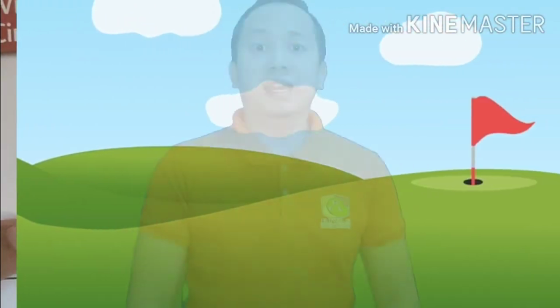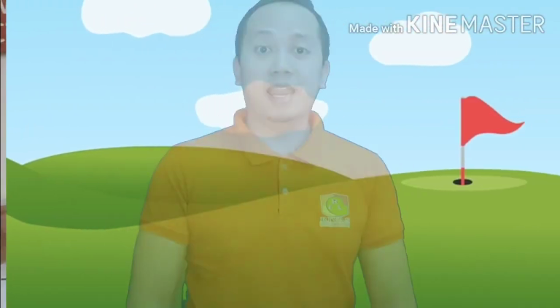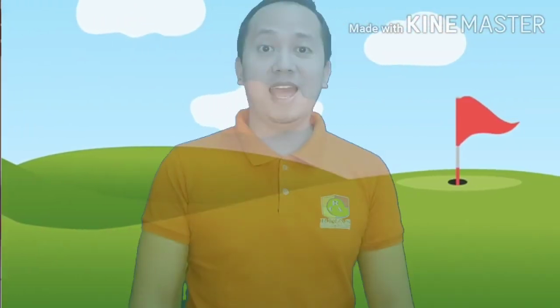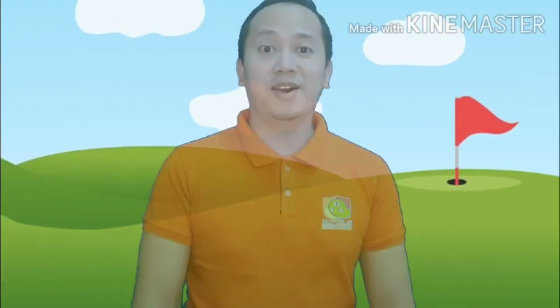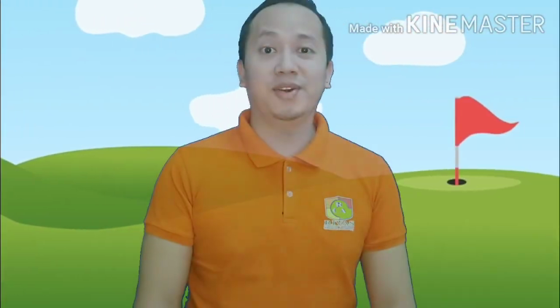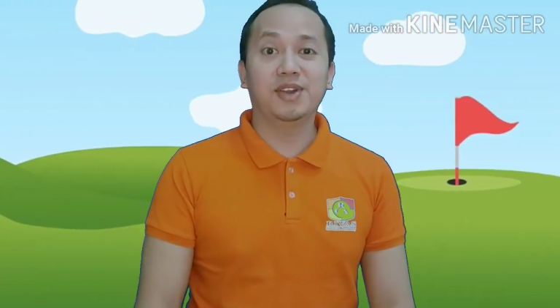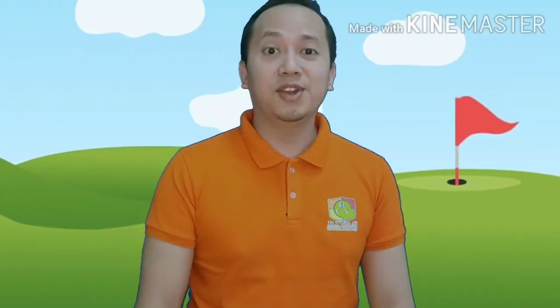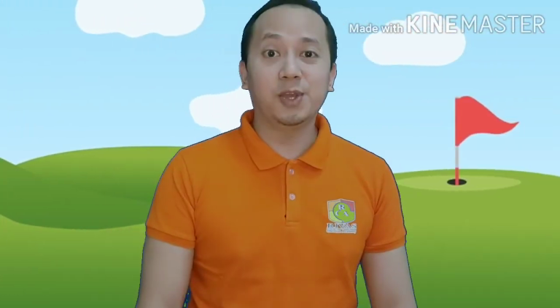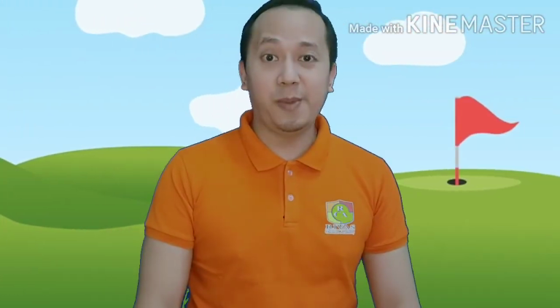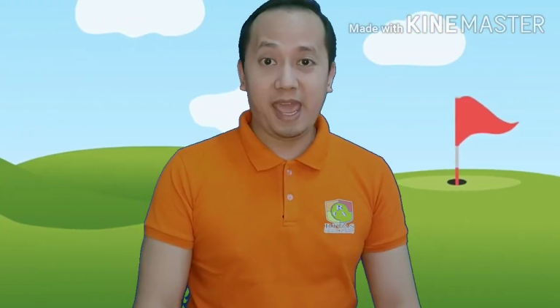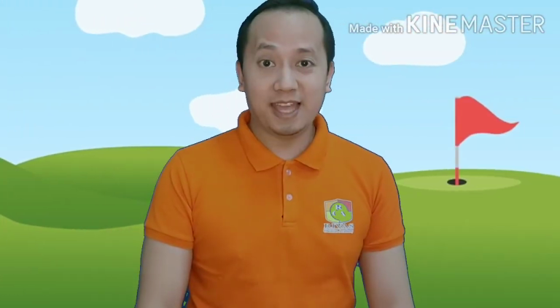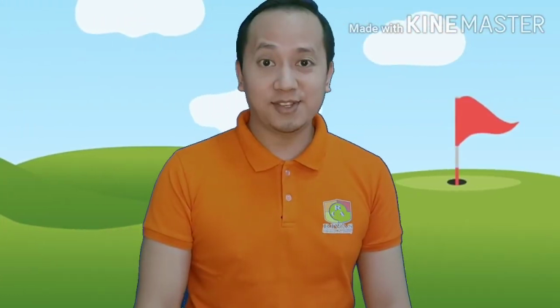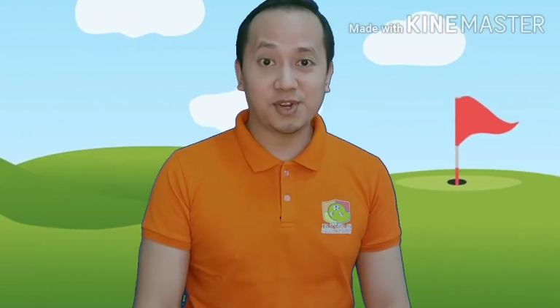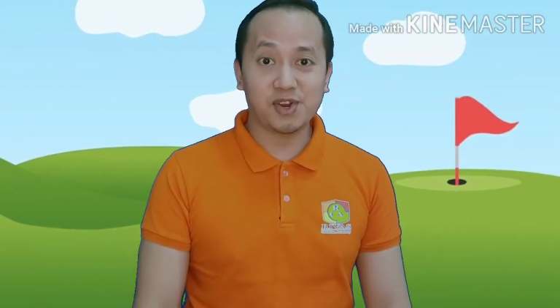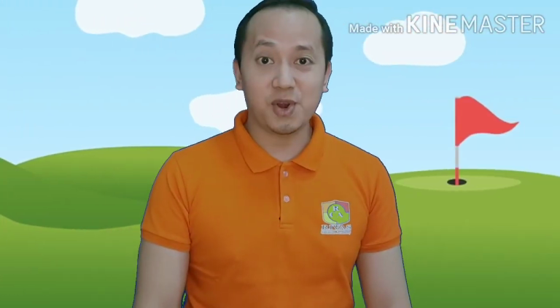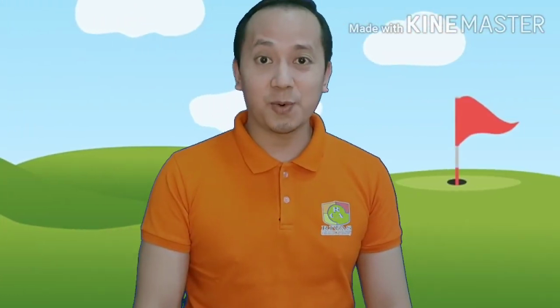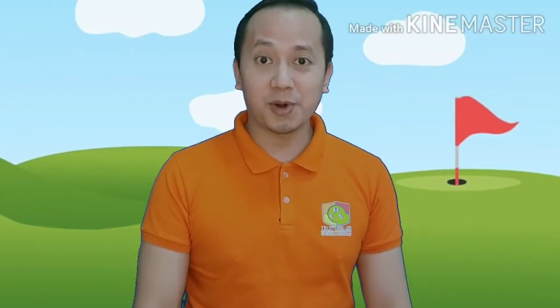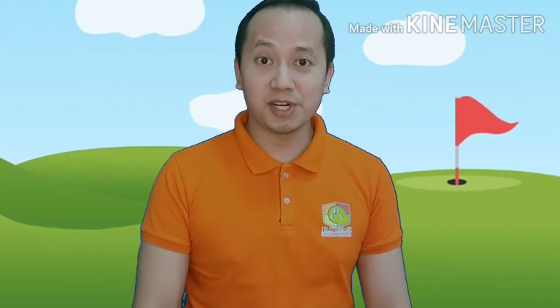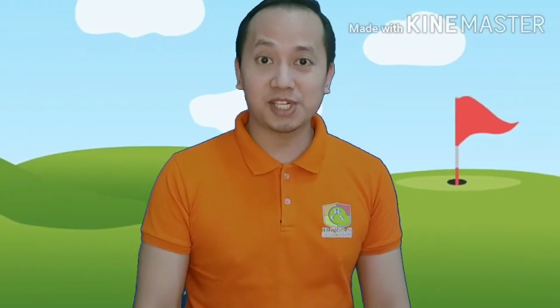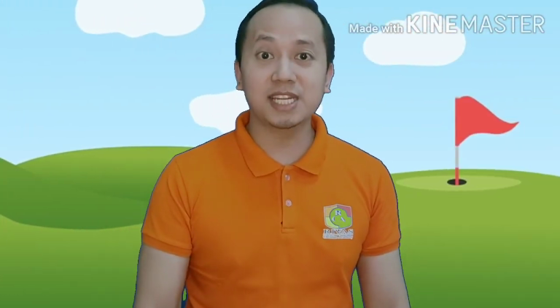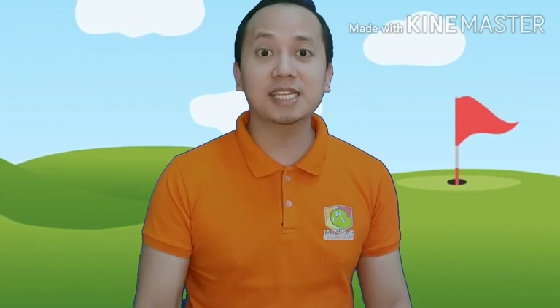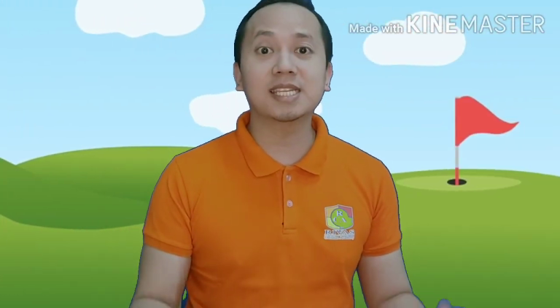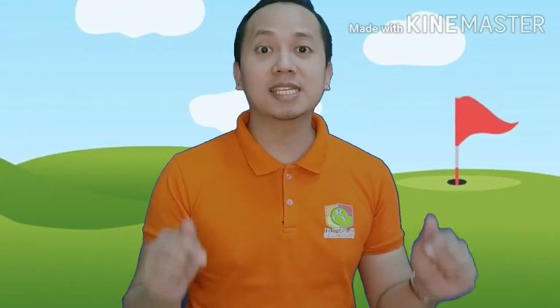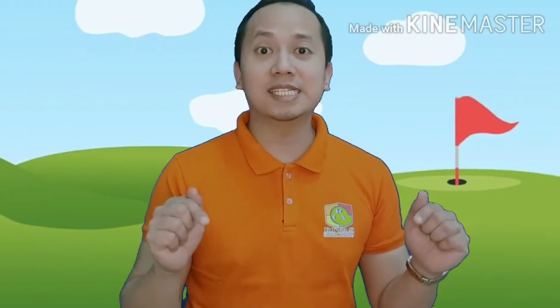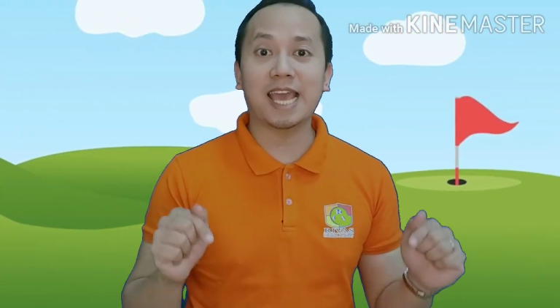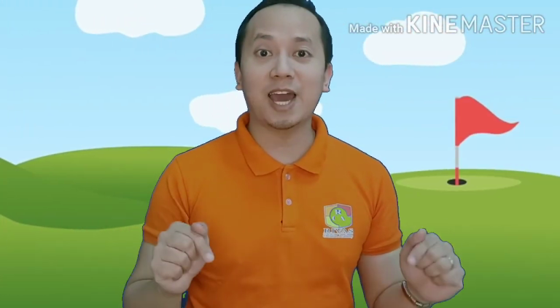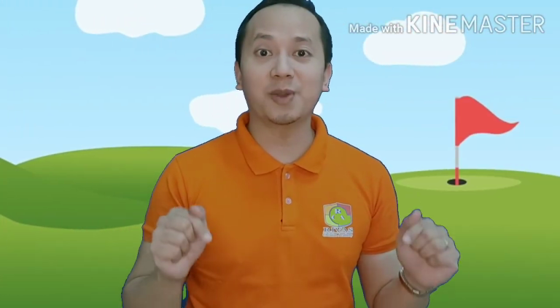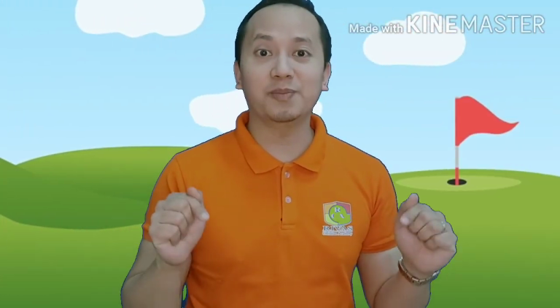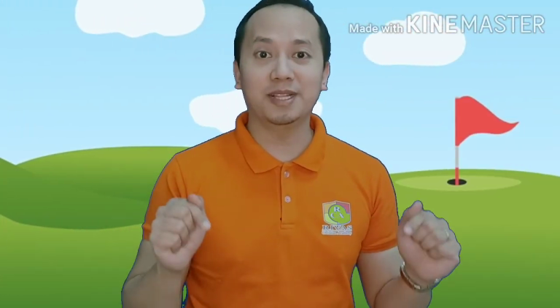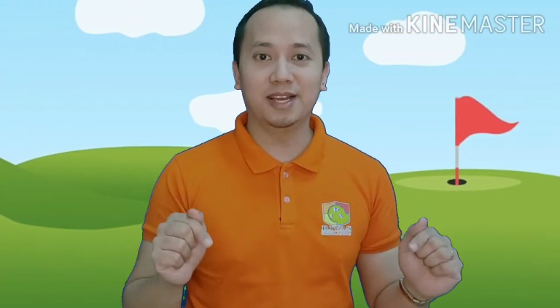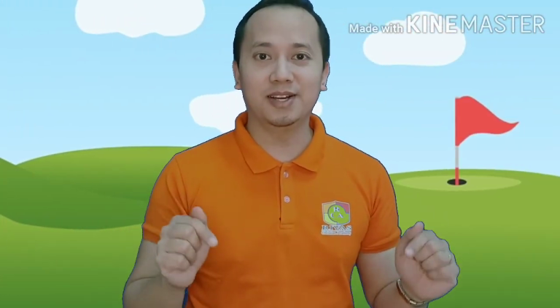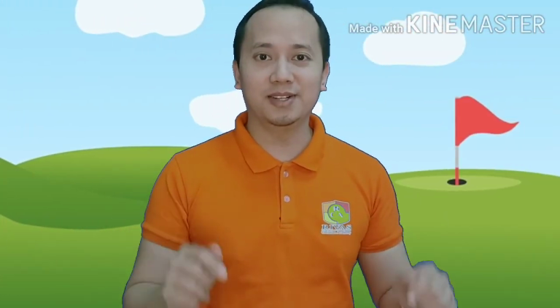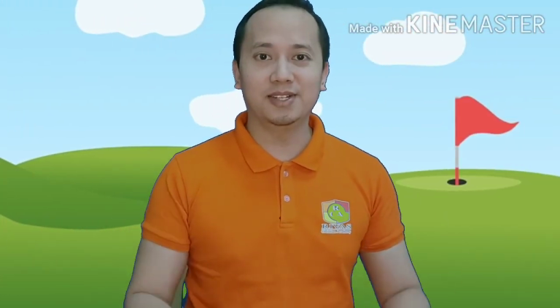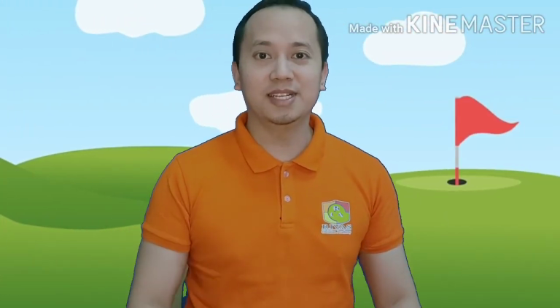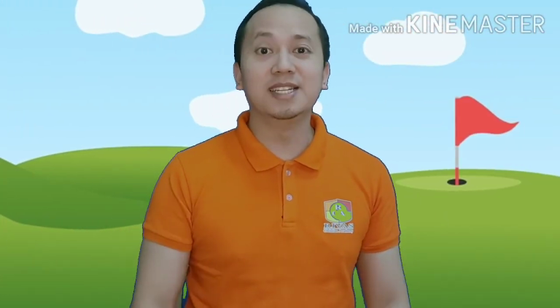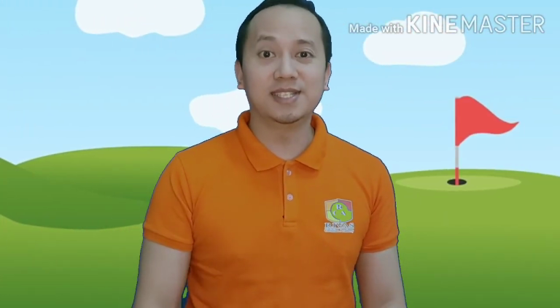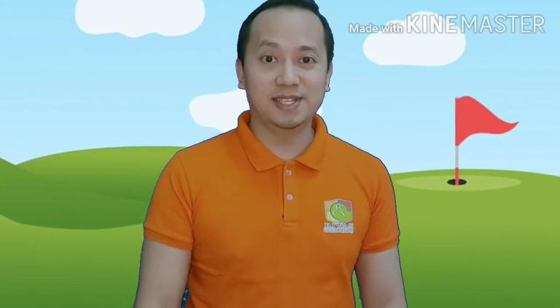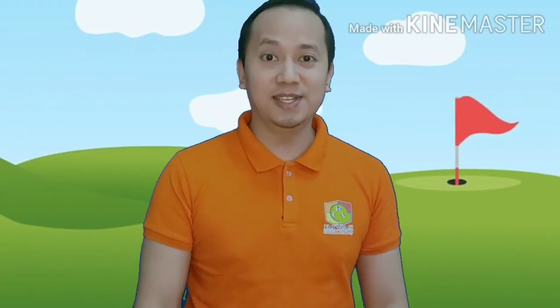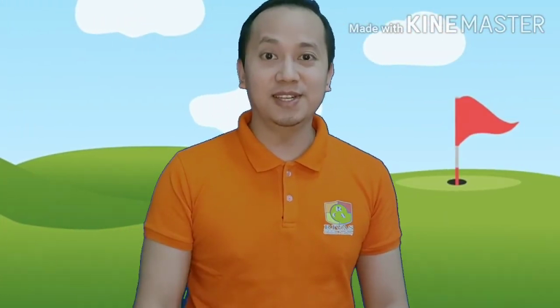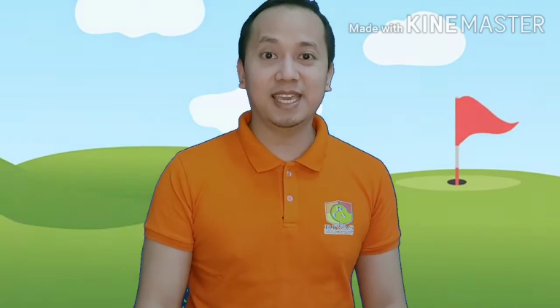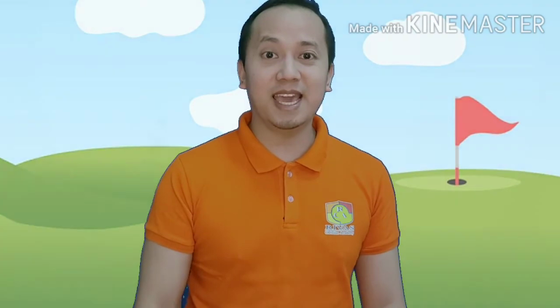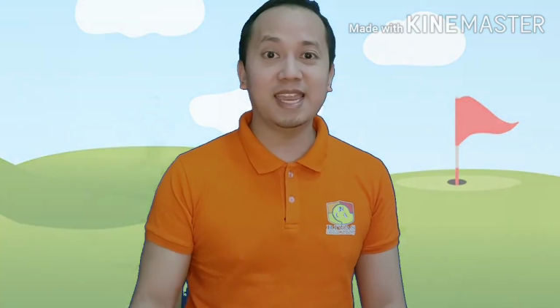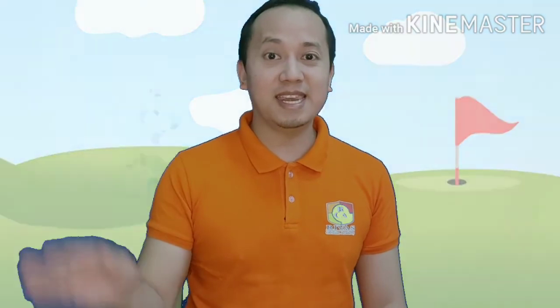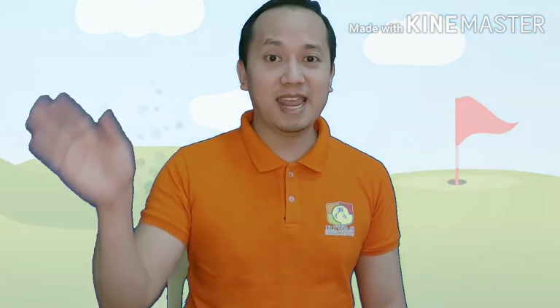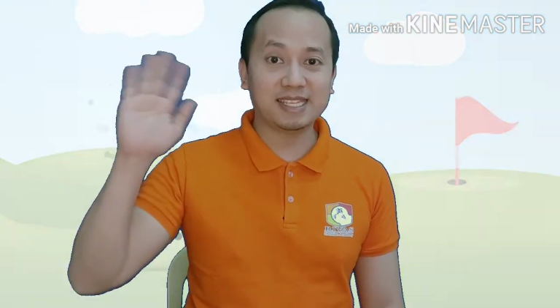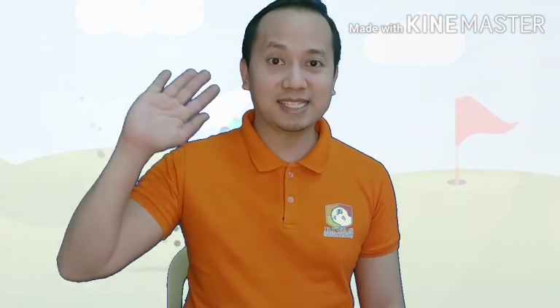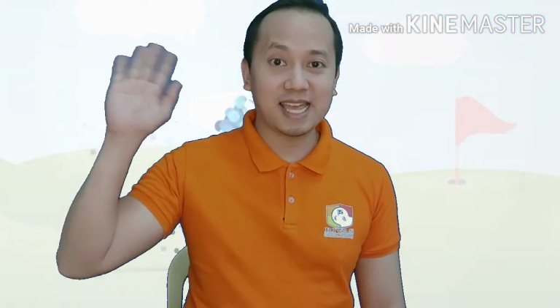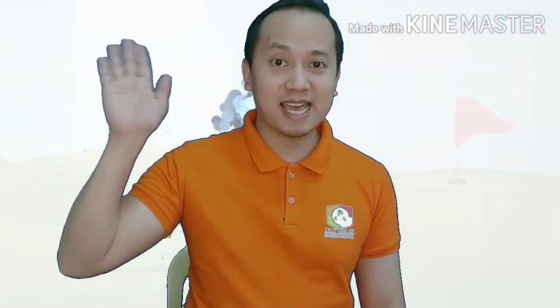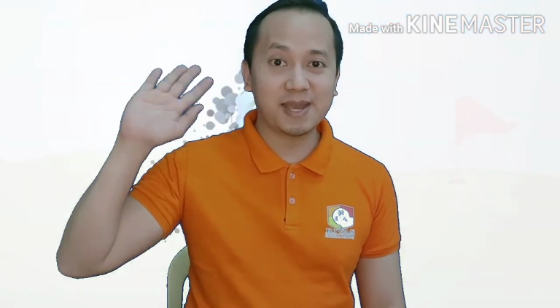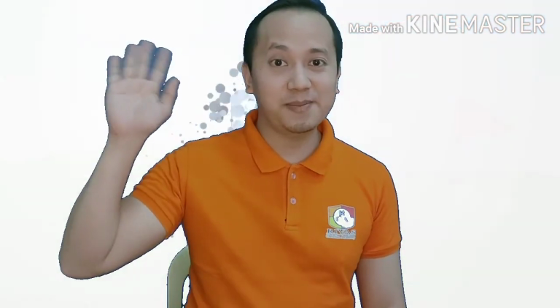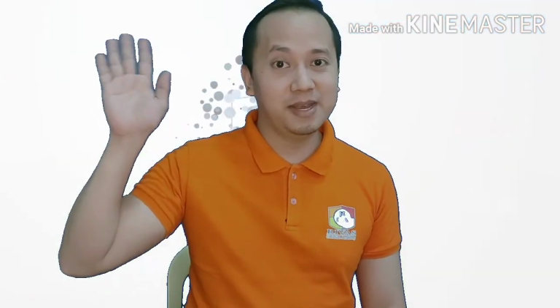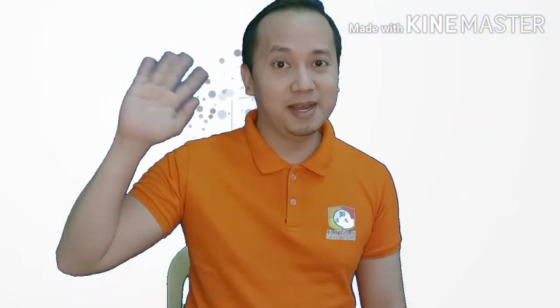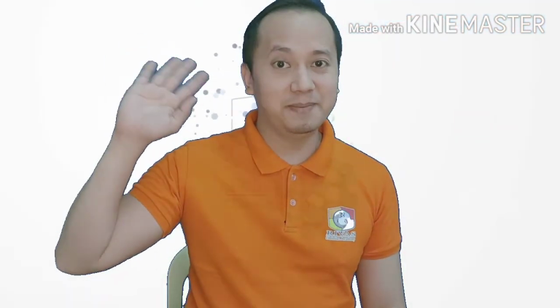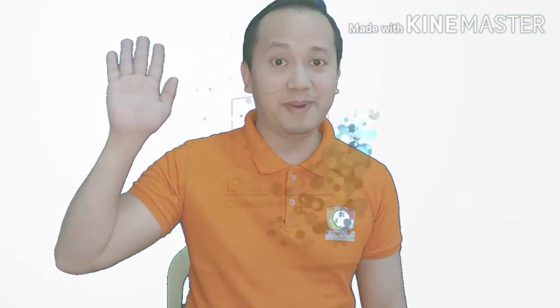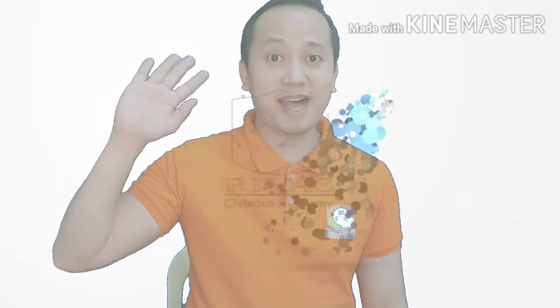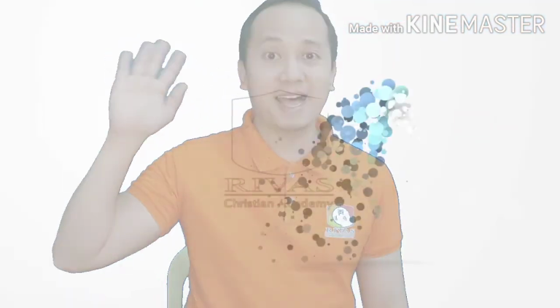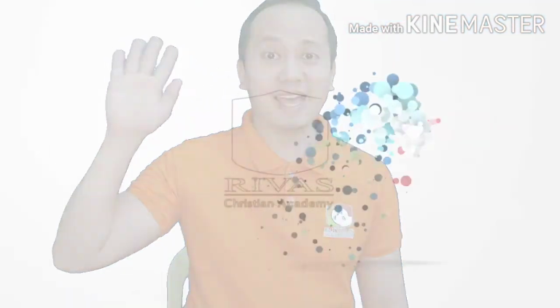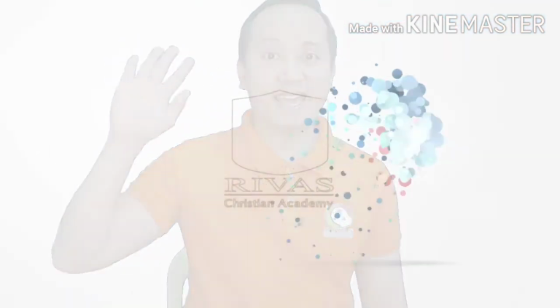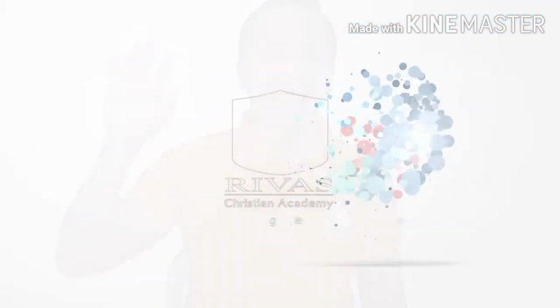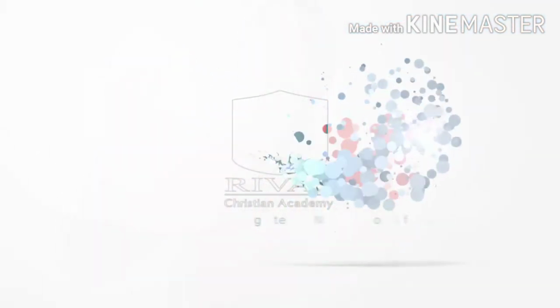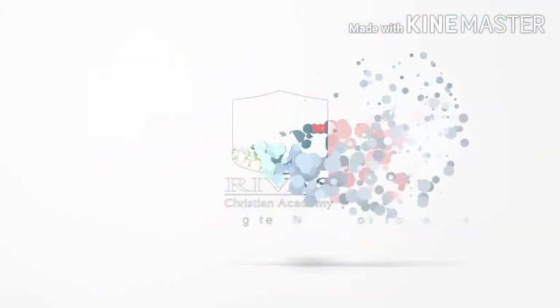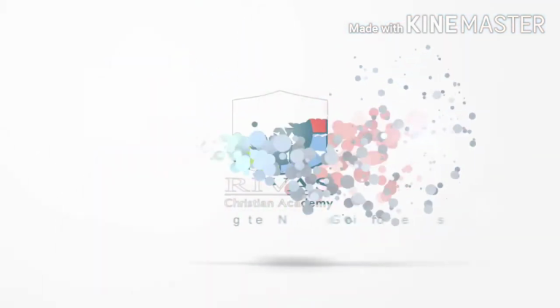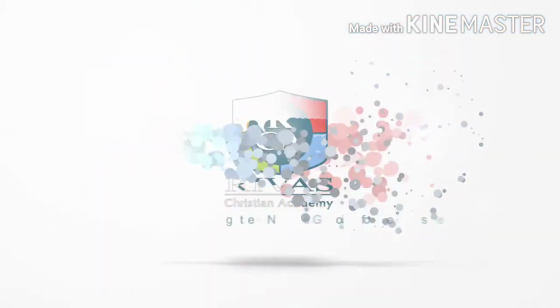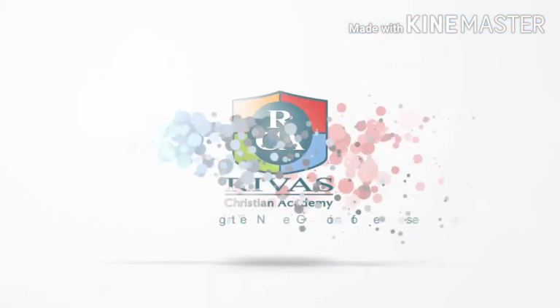Now, you may answer your worksheet below. See you again next time. Bye bye!